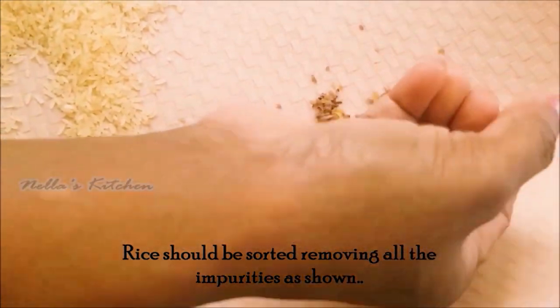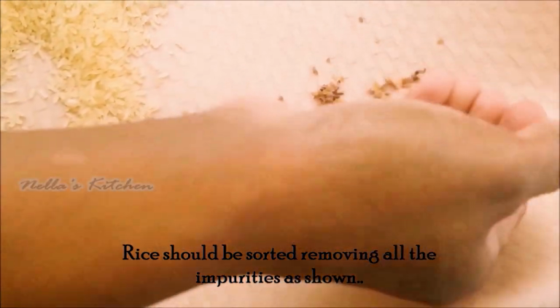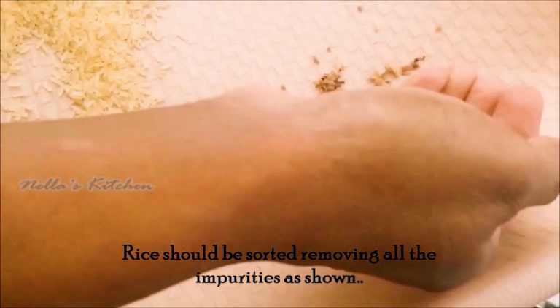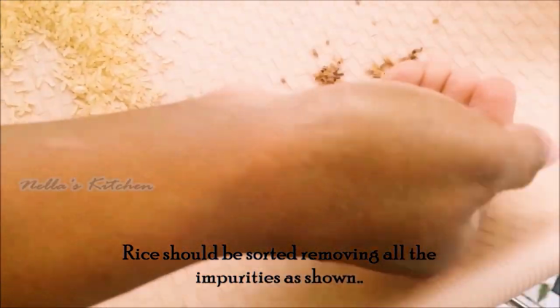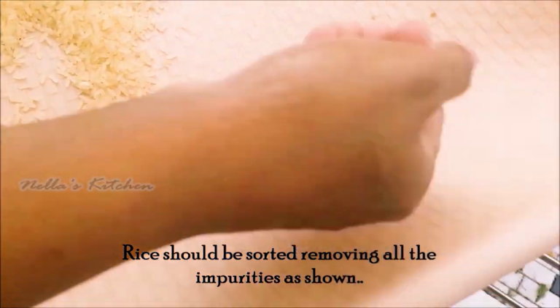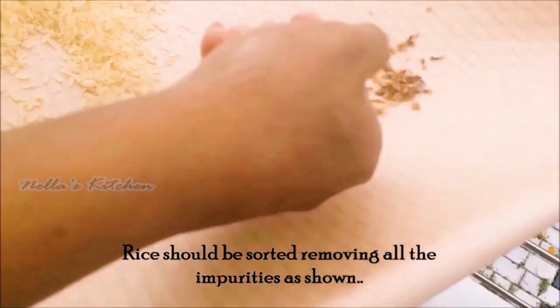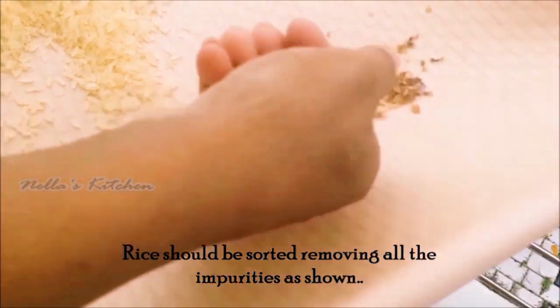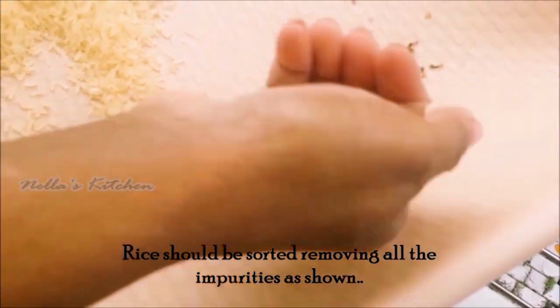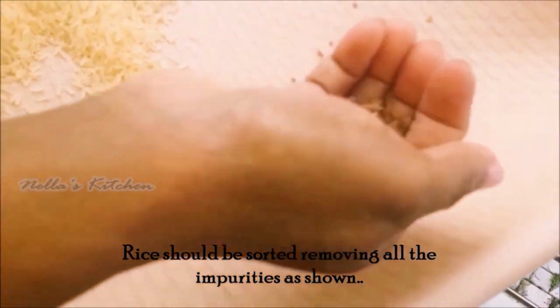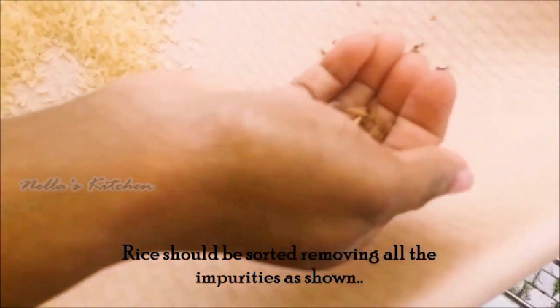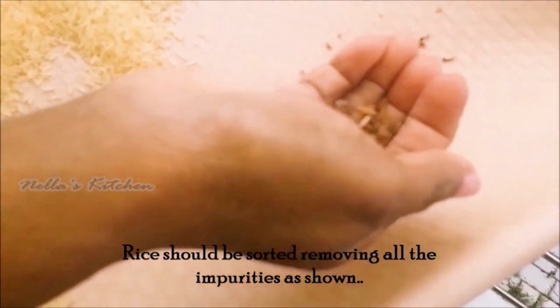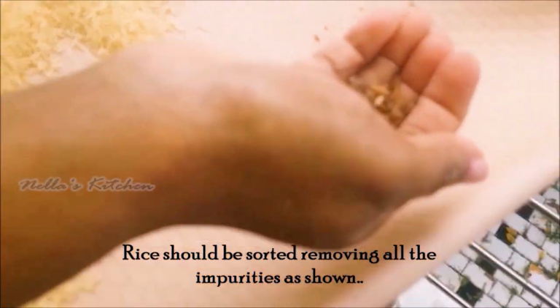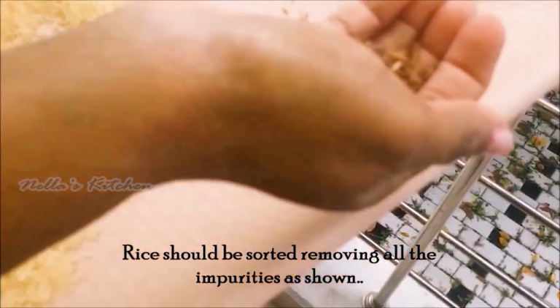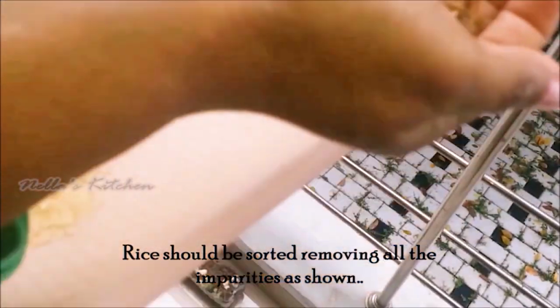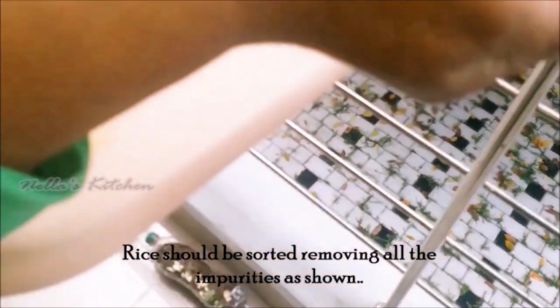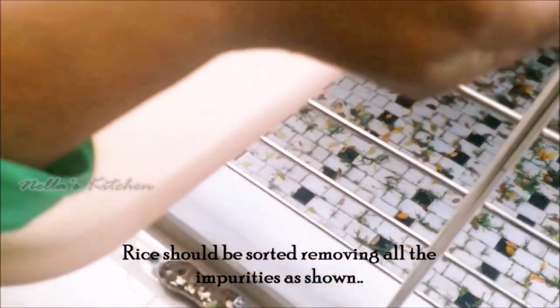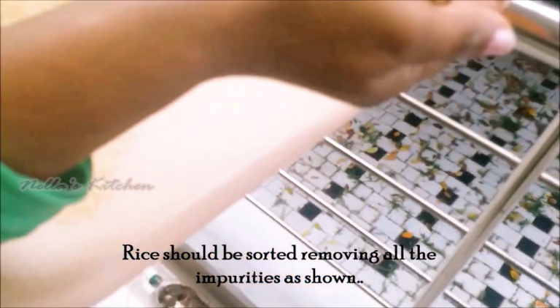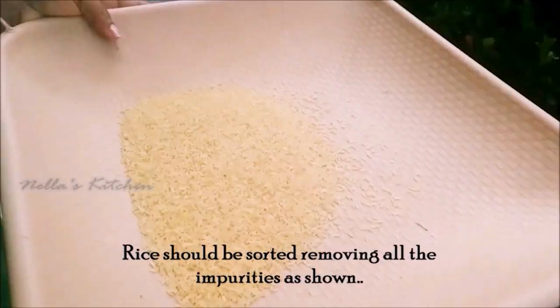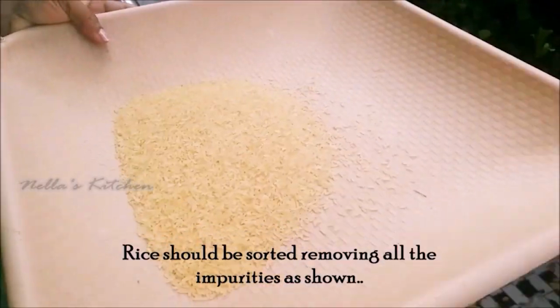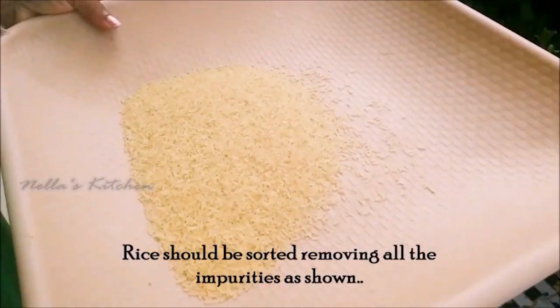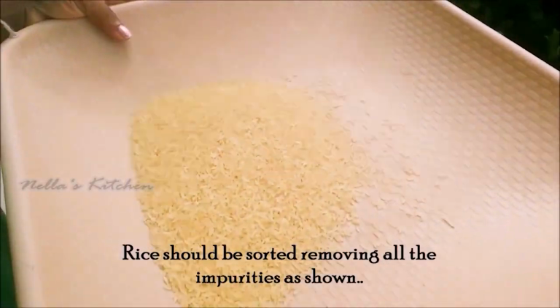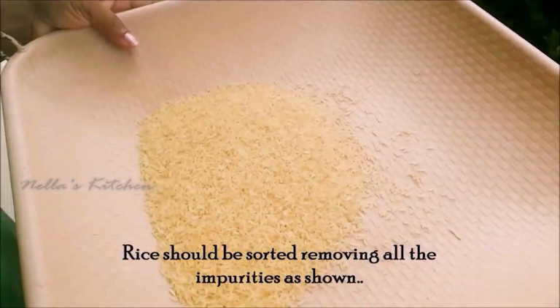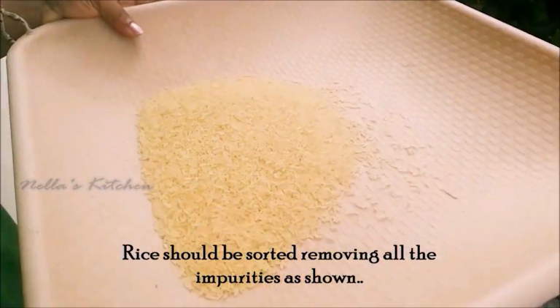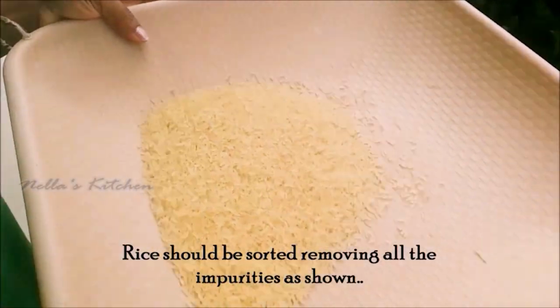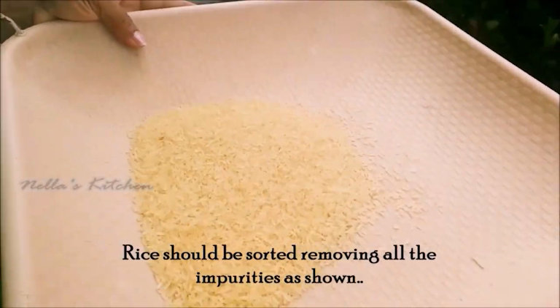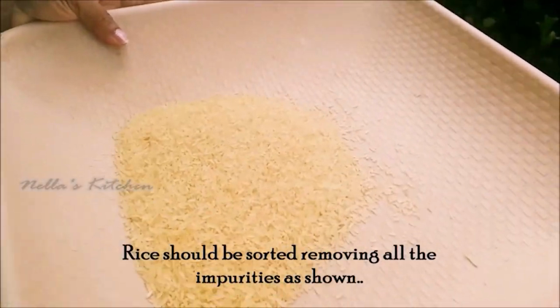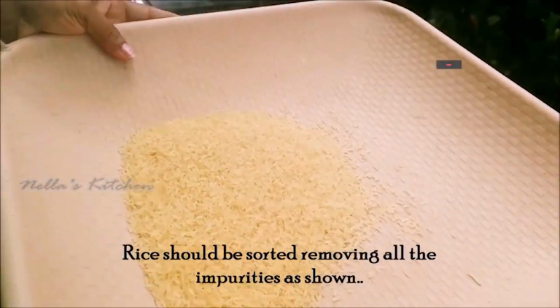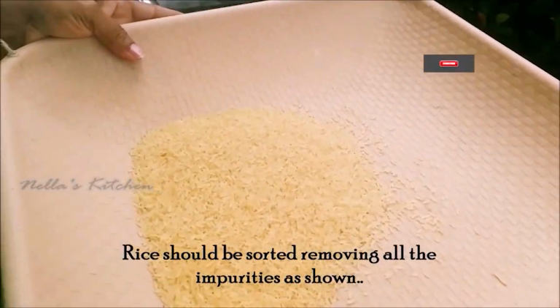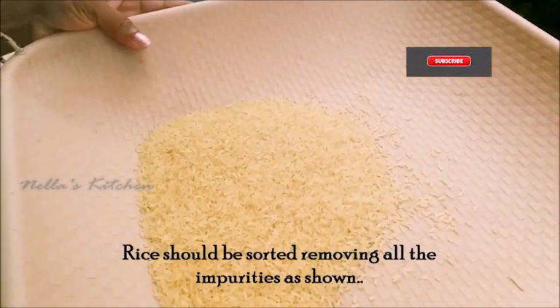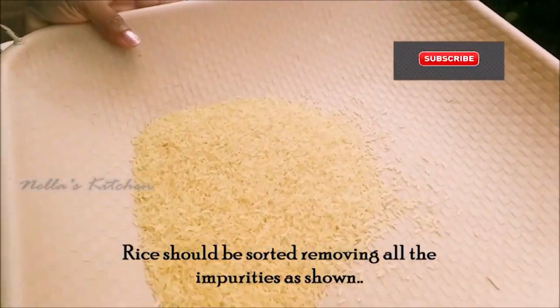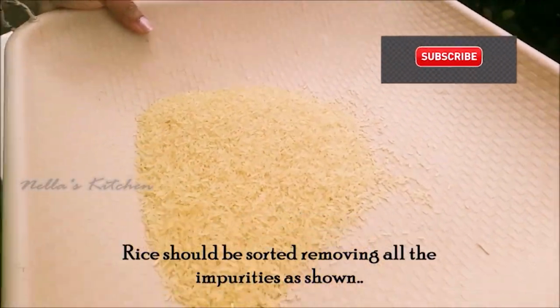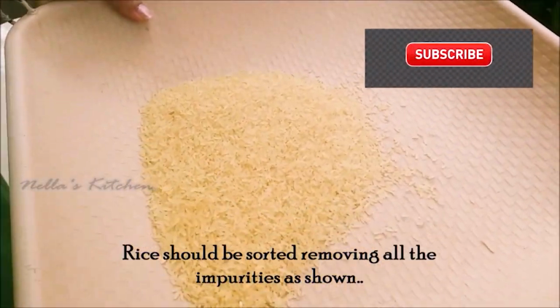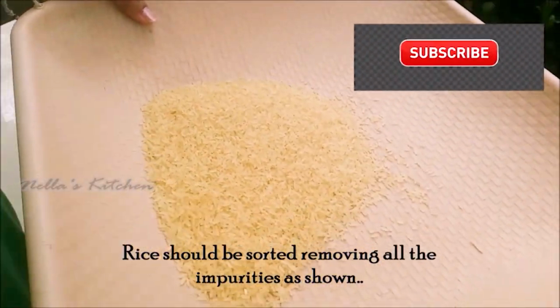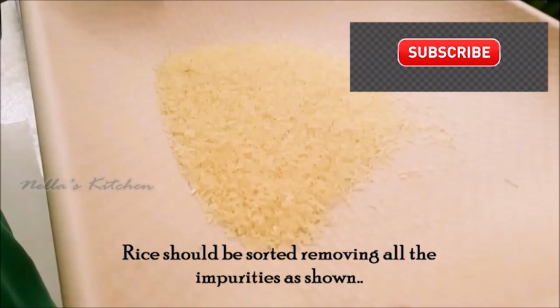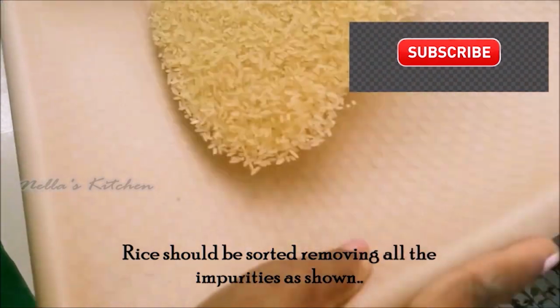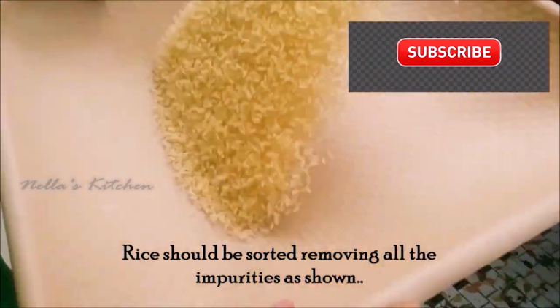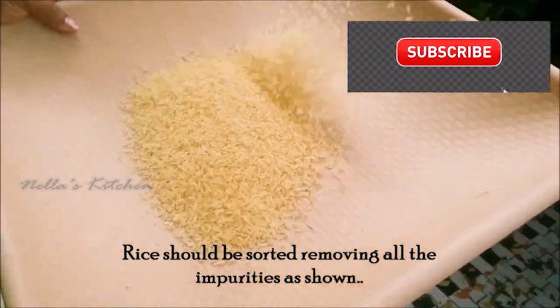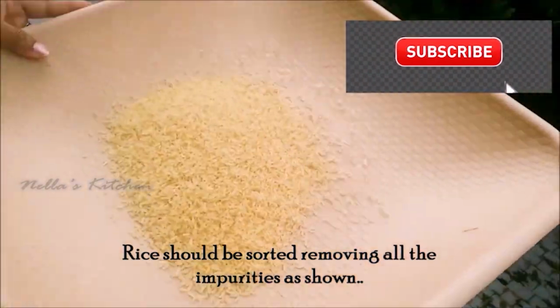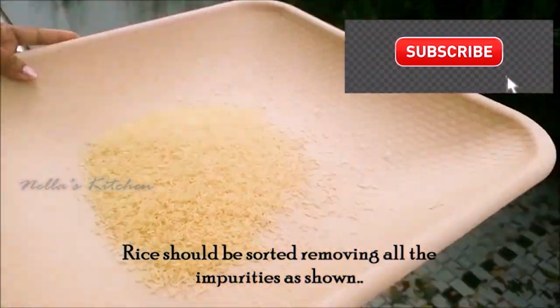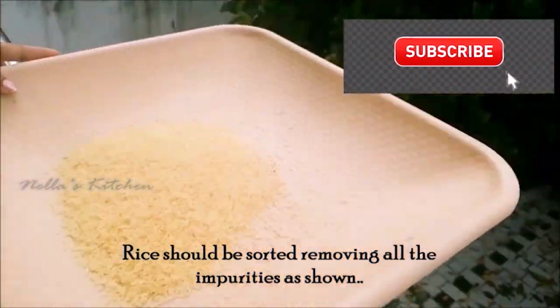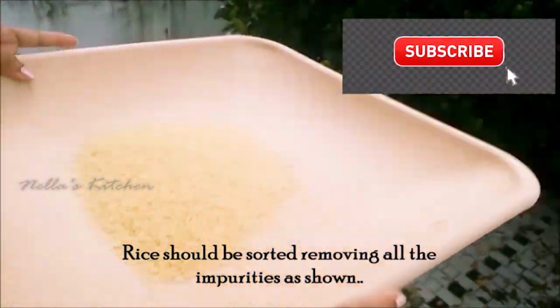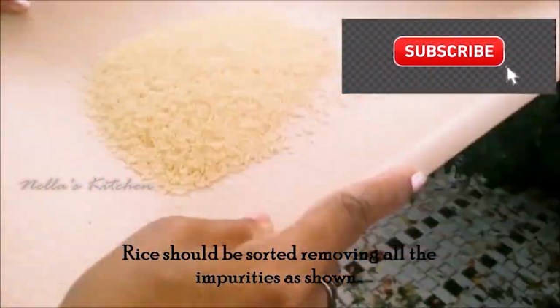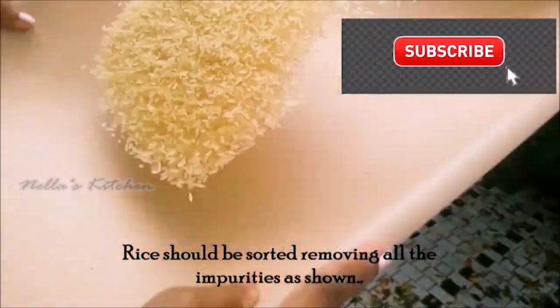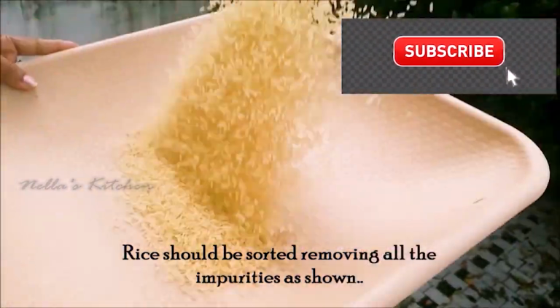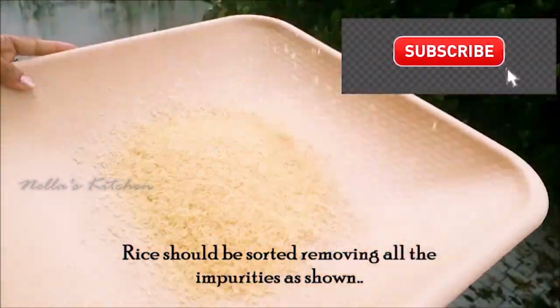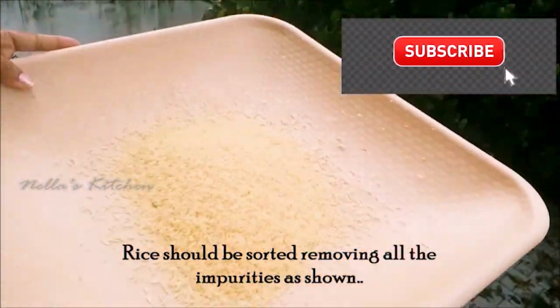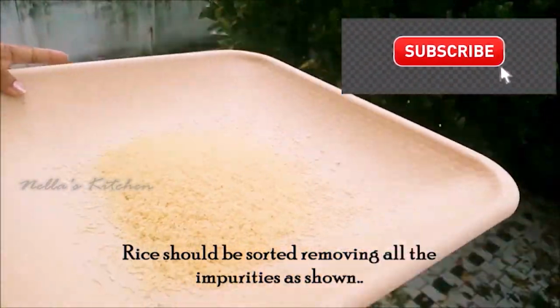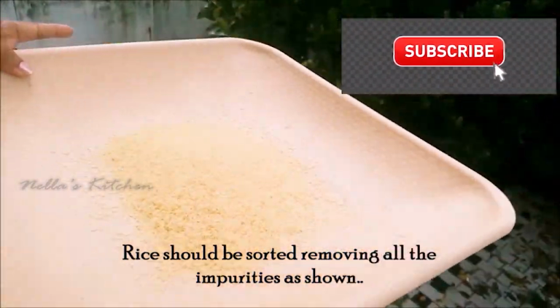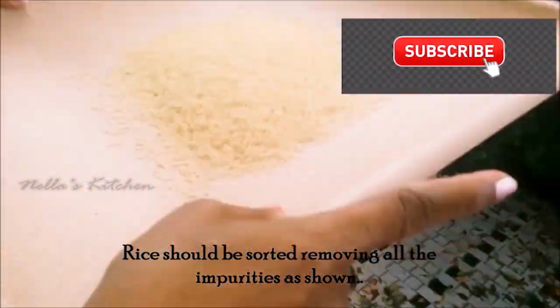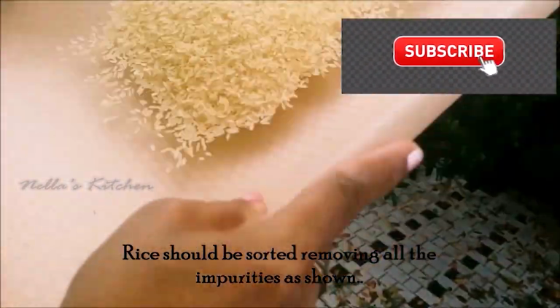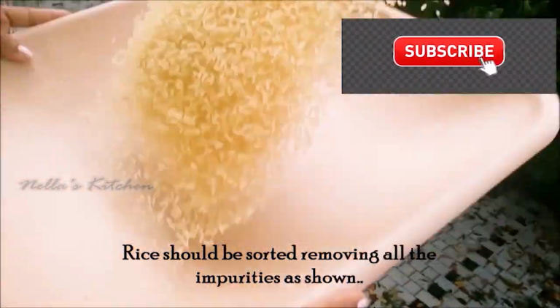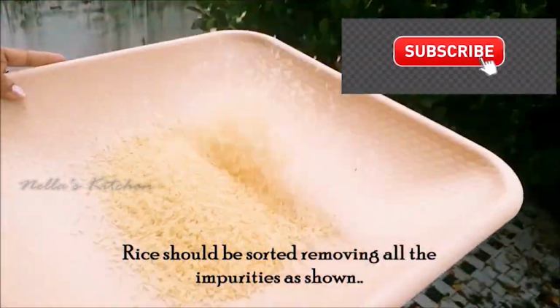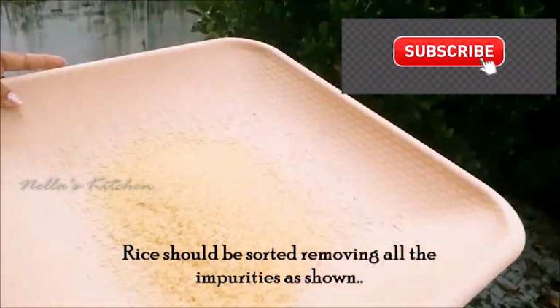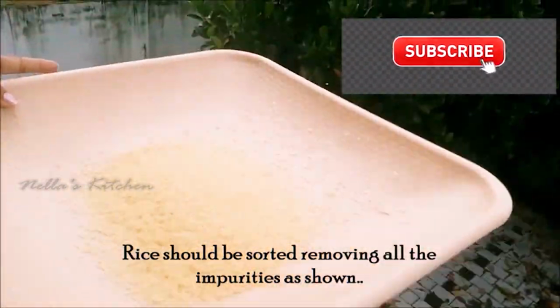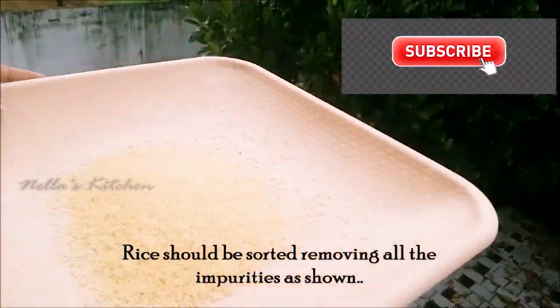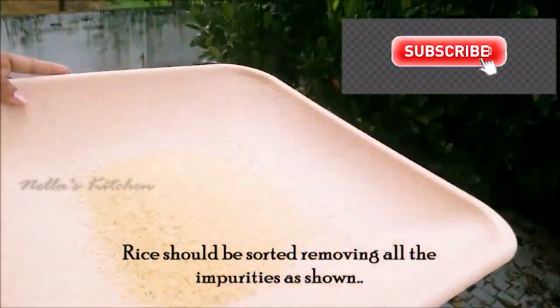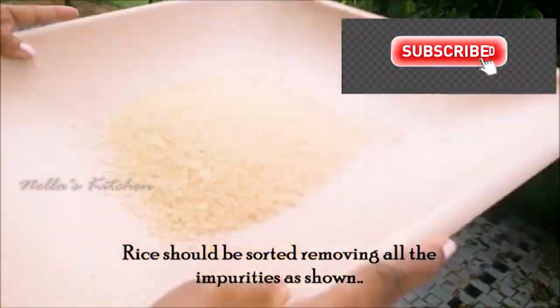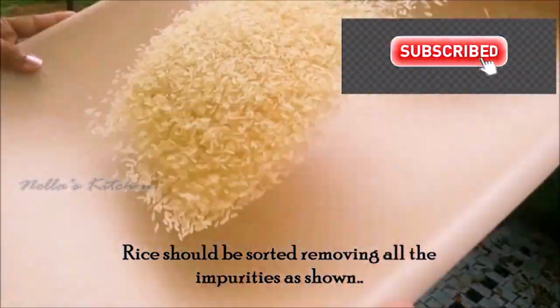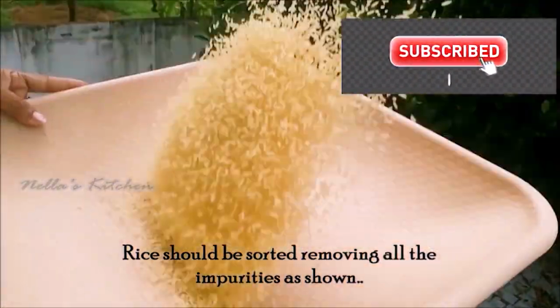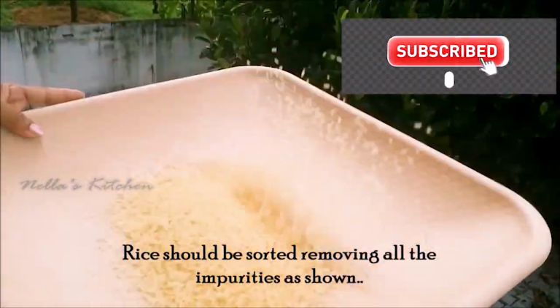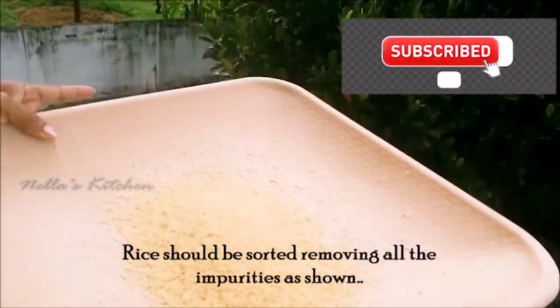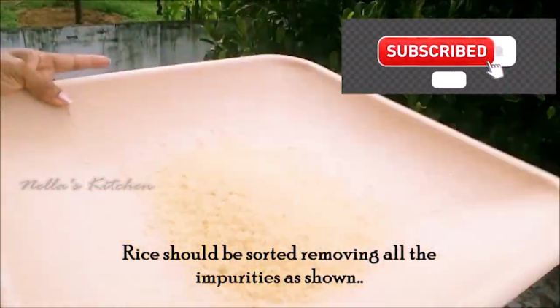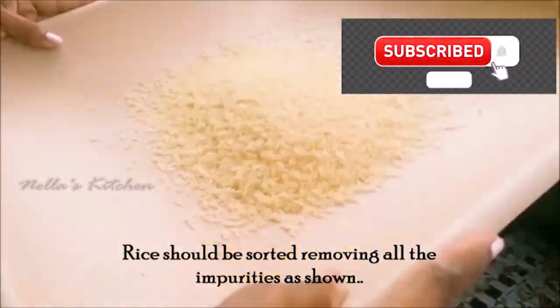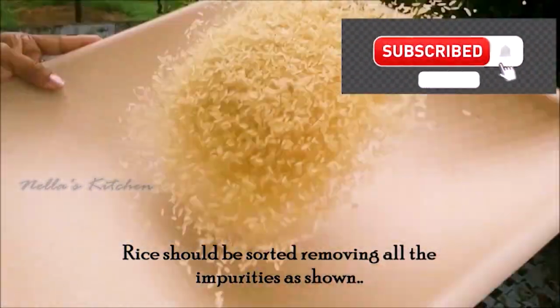That's it. It's got the salt. I've added a cup of rice and made it a plate. Now the rice is ready.